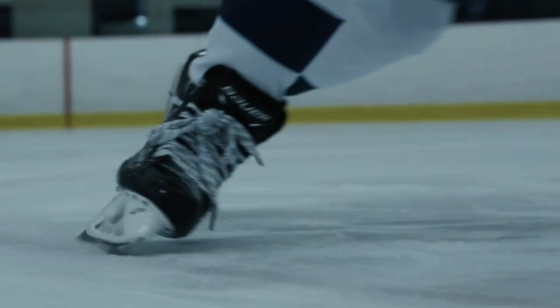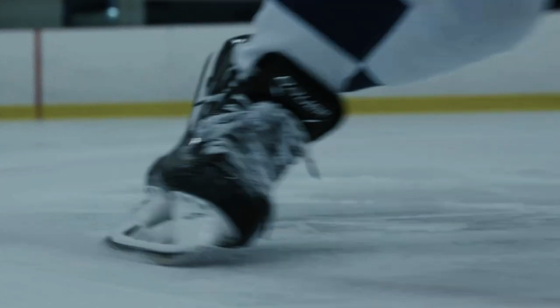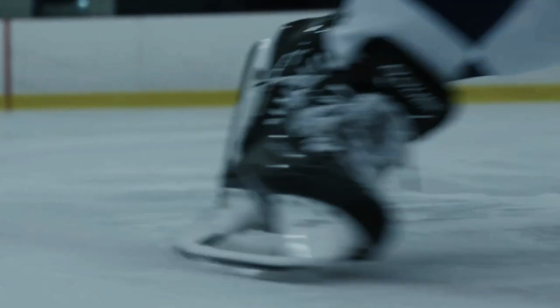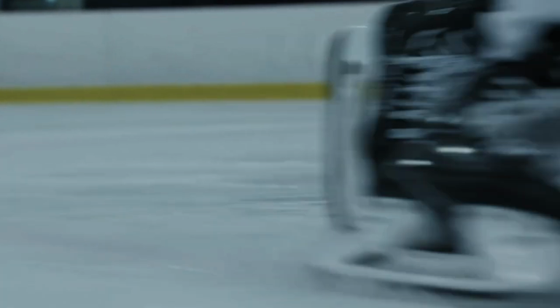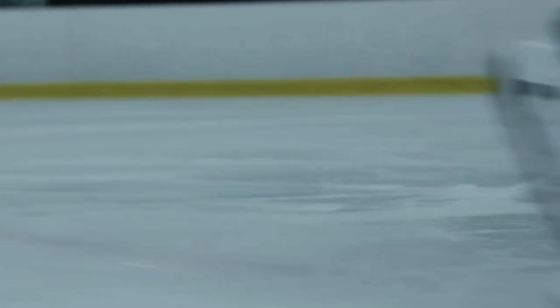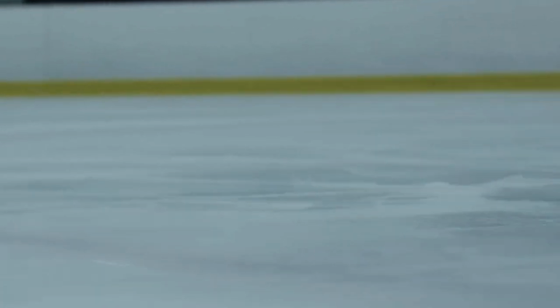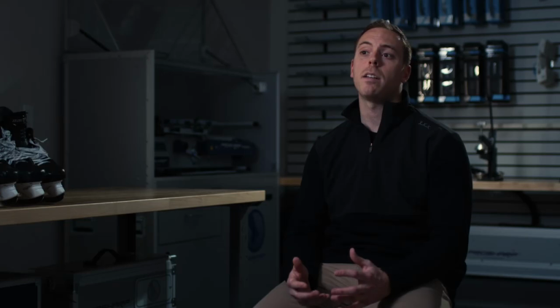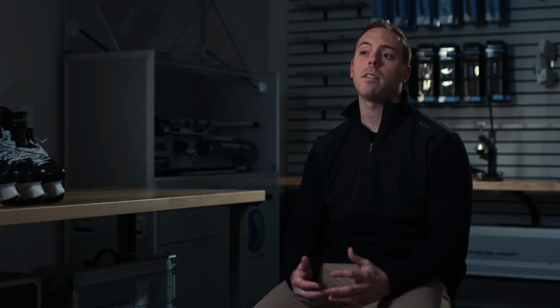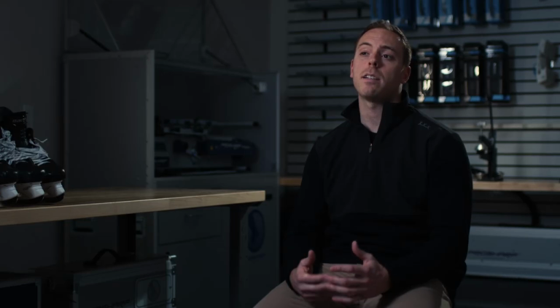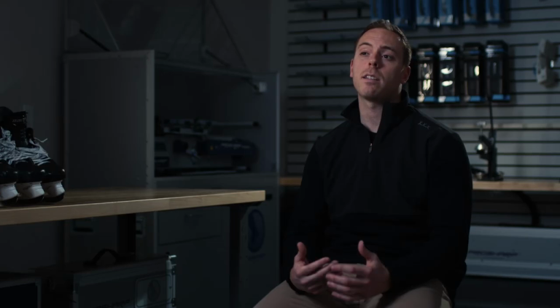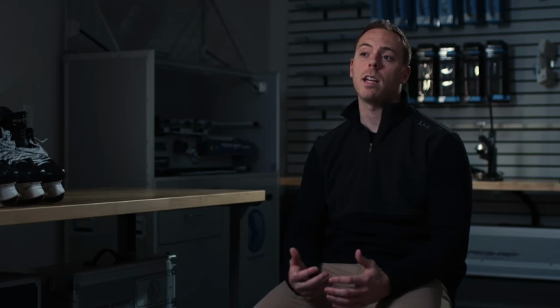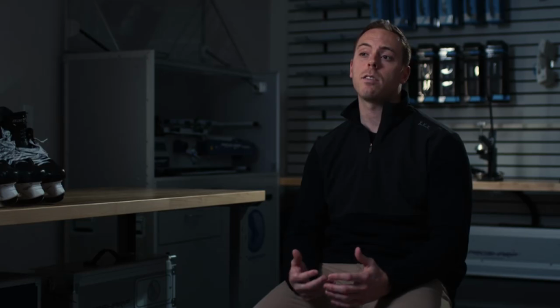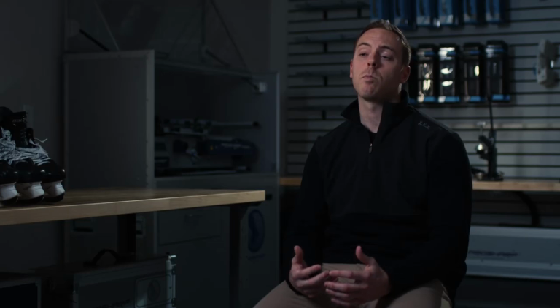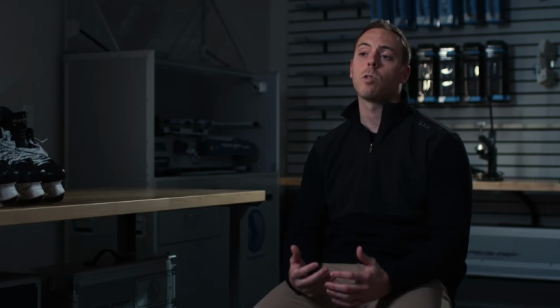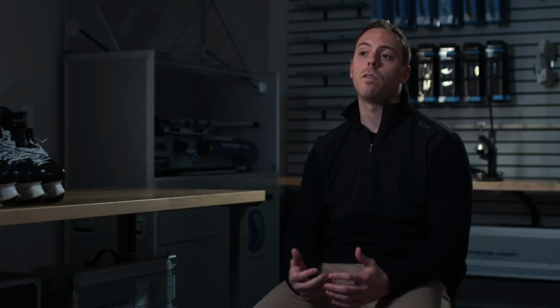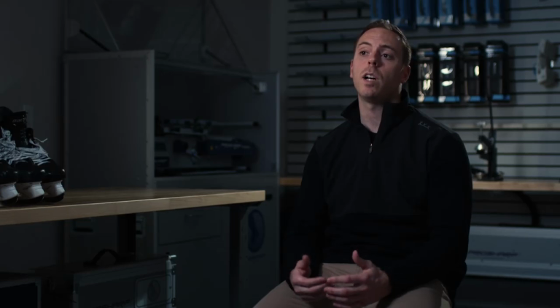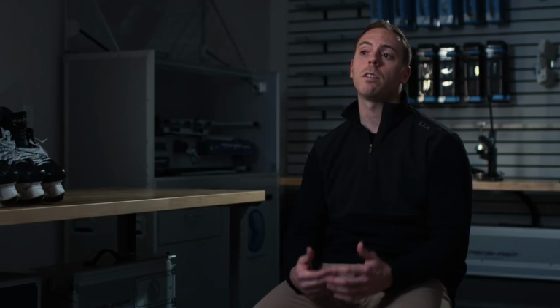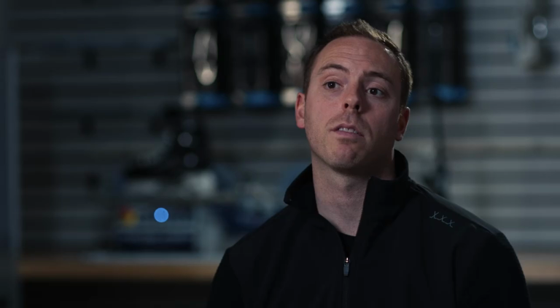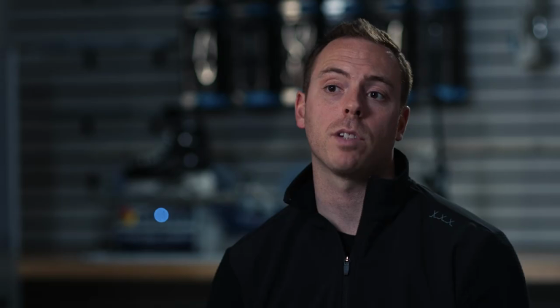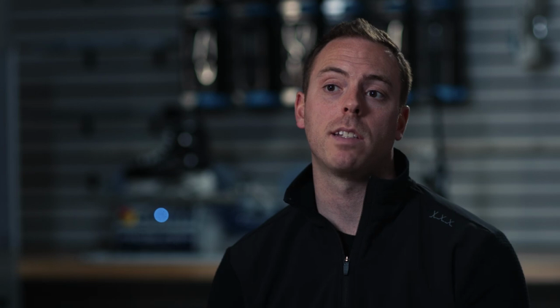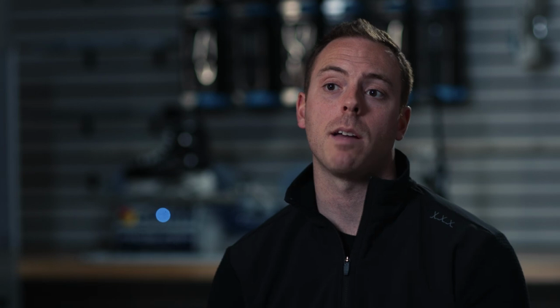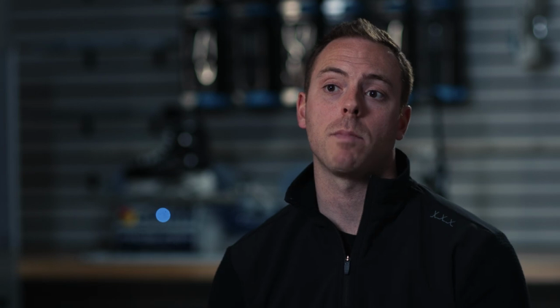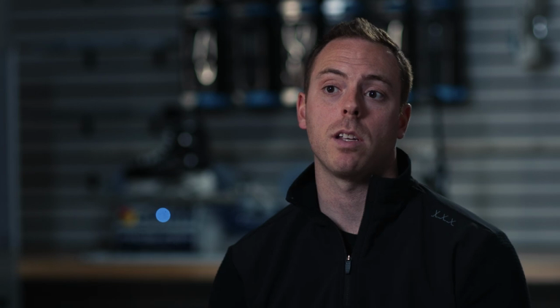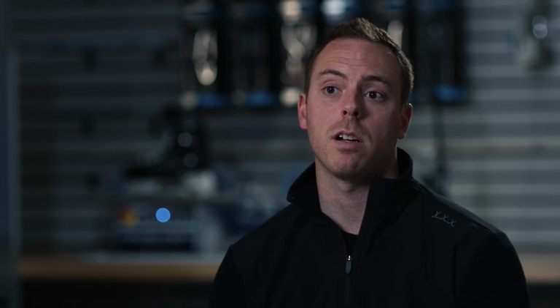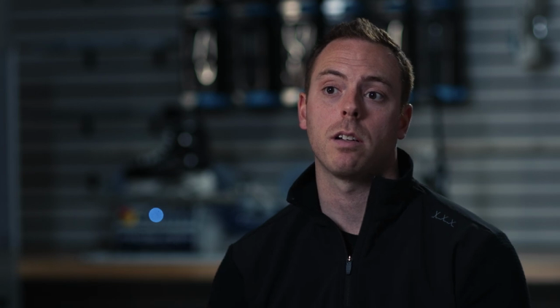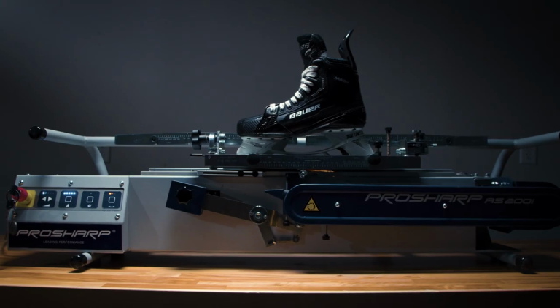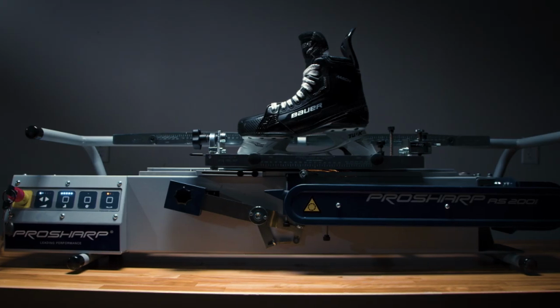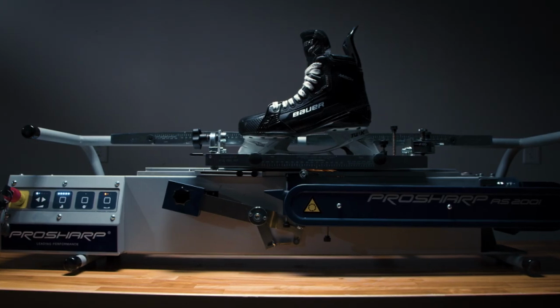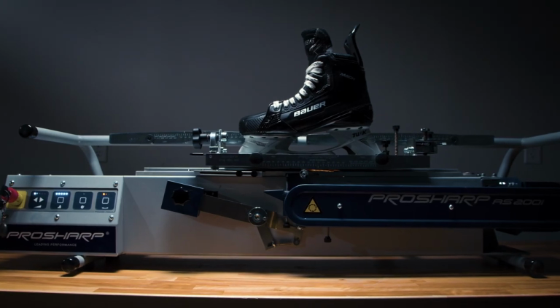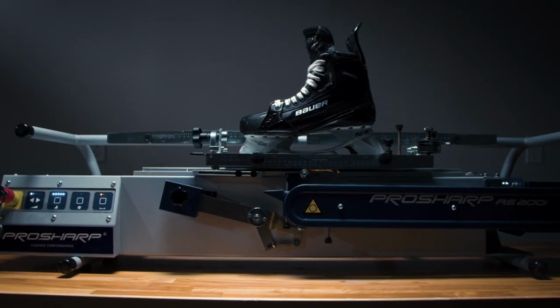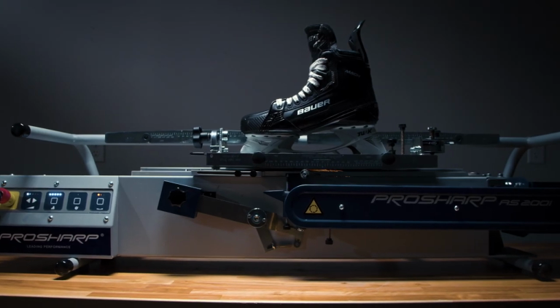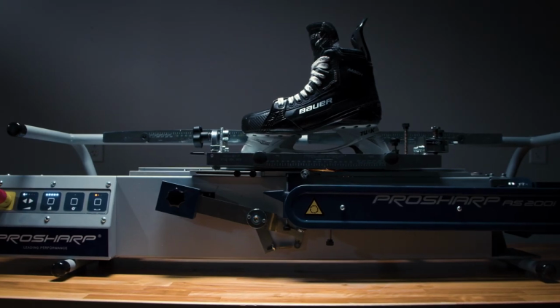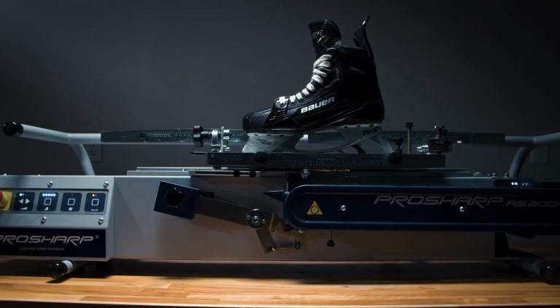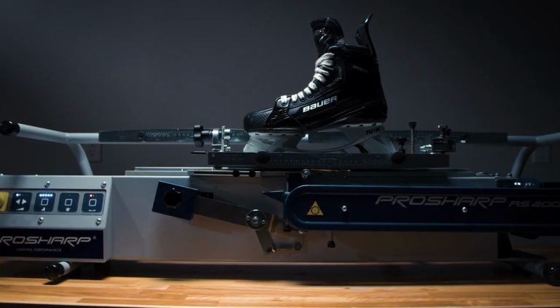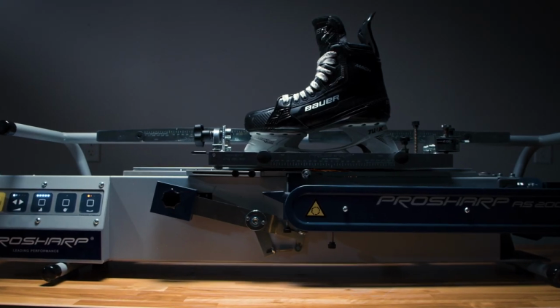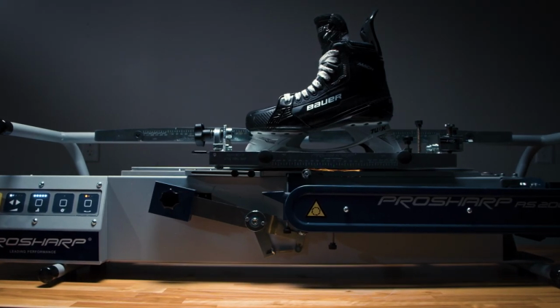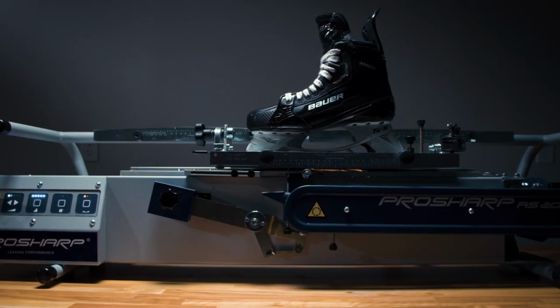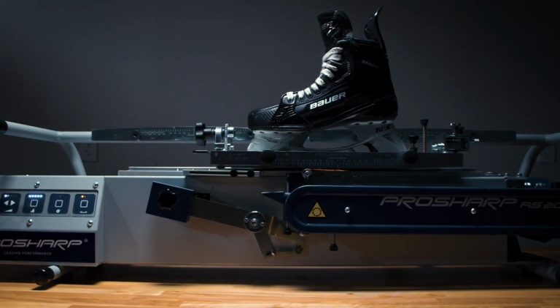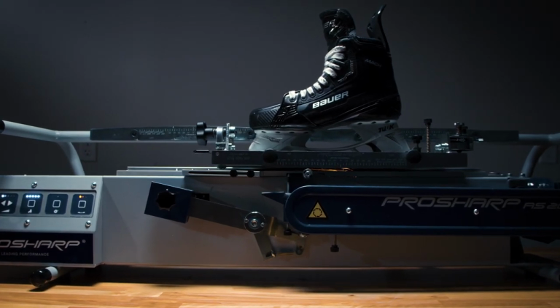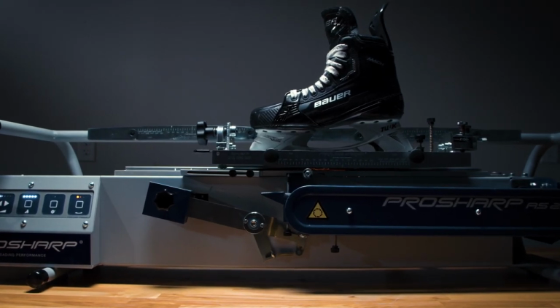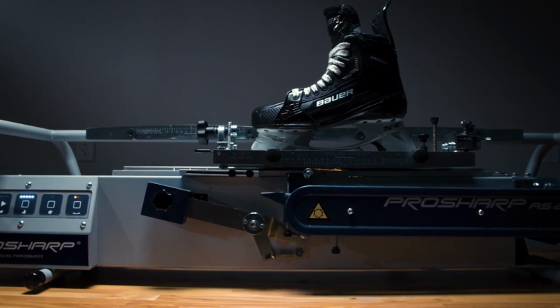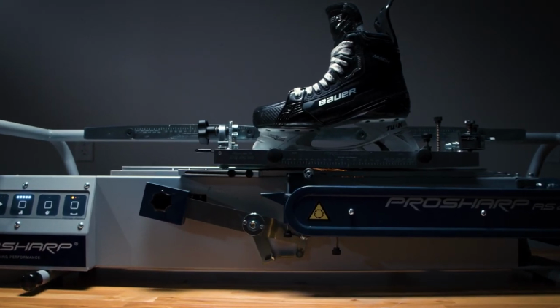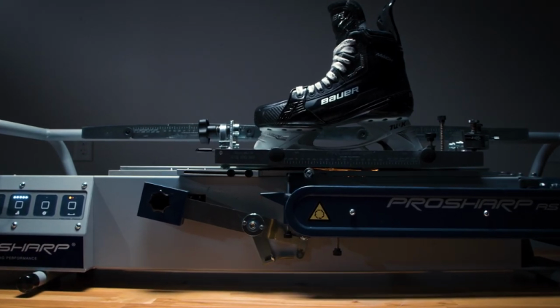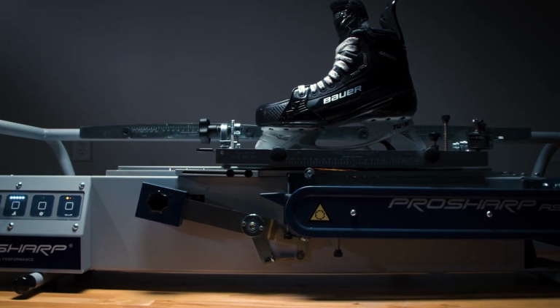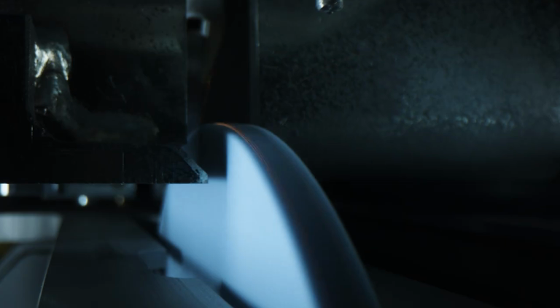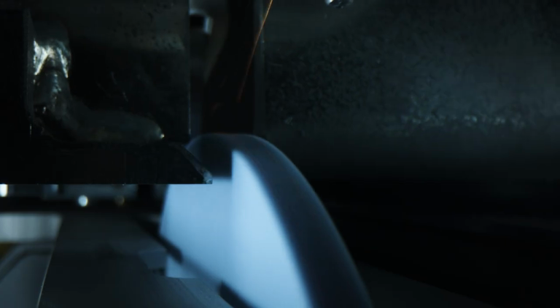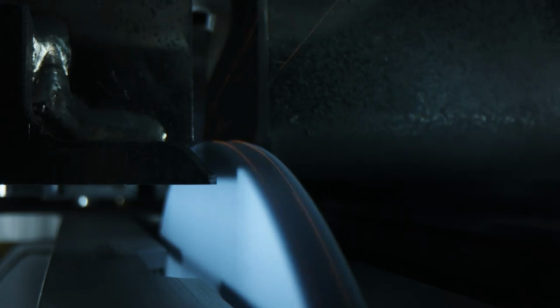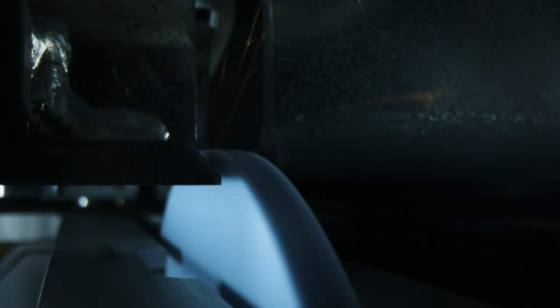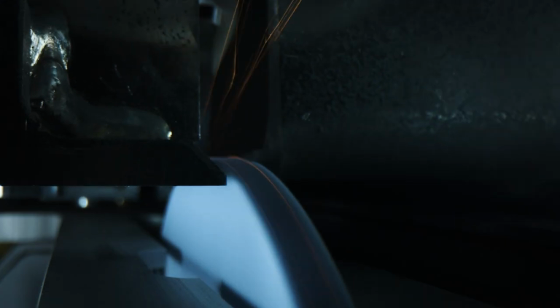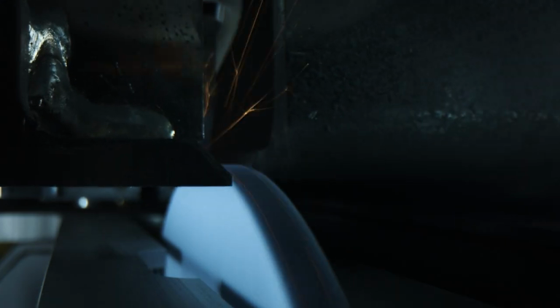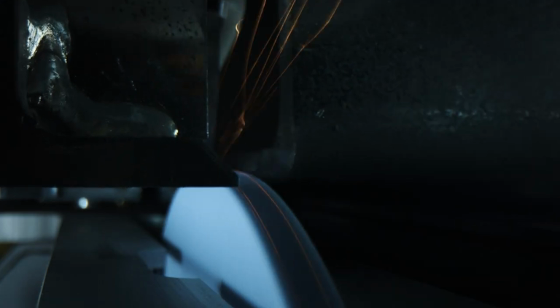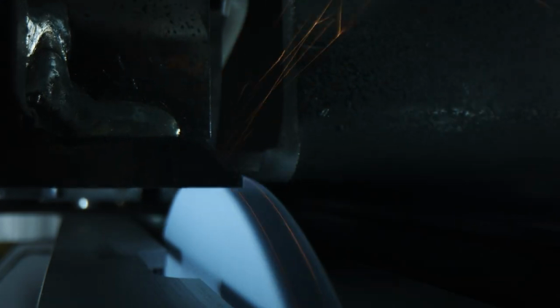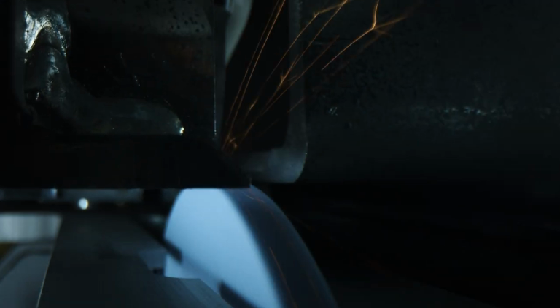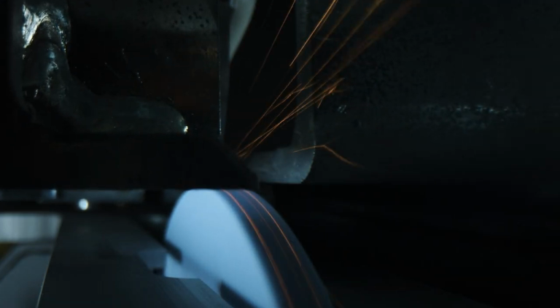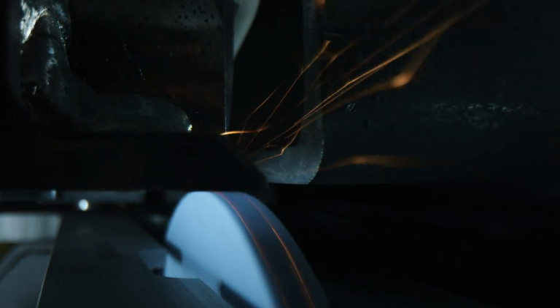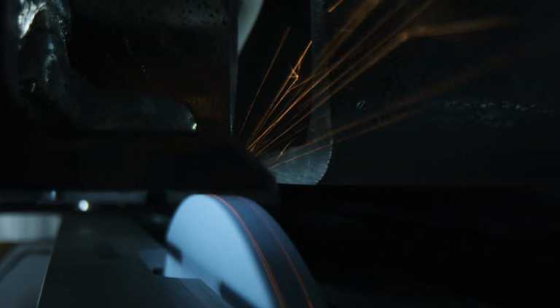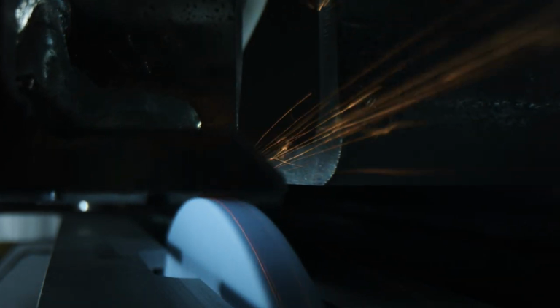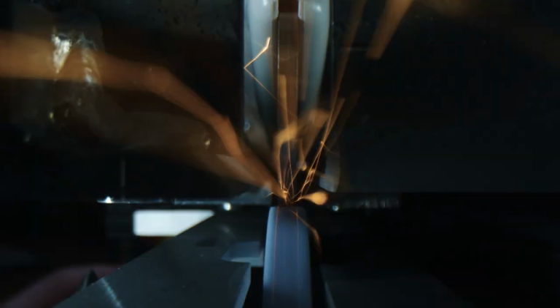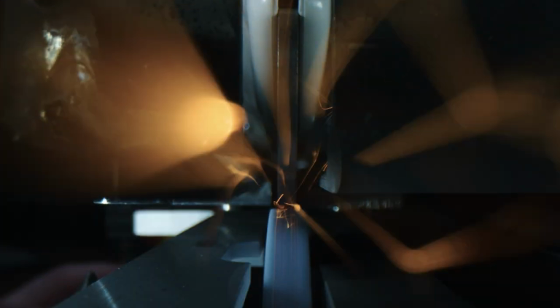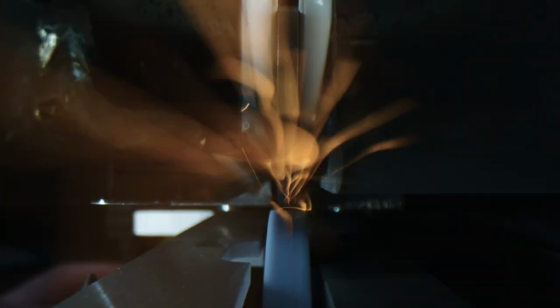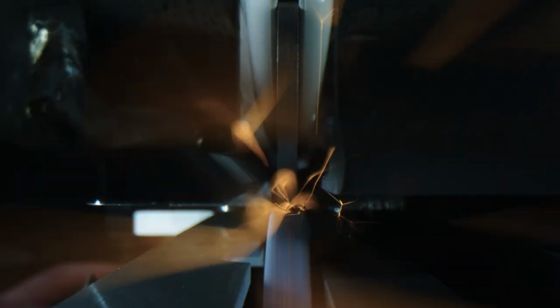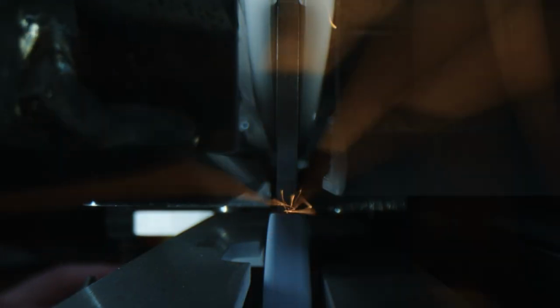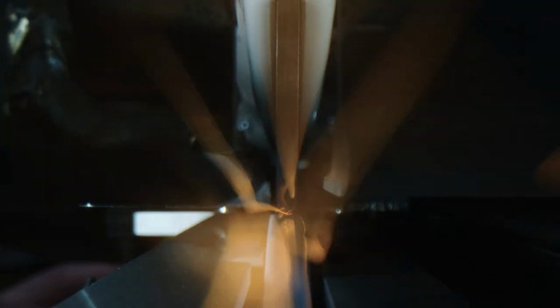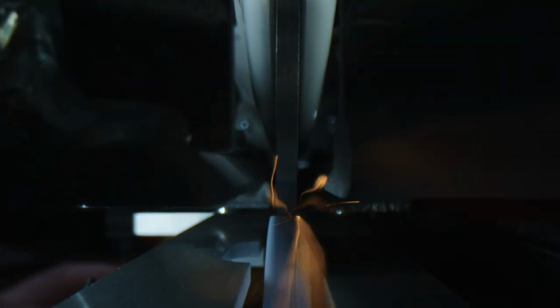It's recommended that skates are profiled three times a year — once at the start of the season, once during mid-season, and once before heading into playoffs.